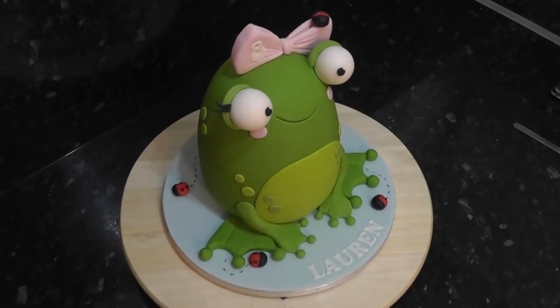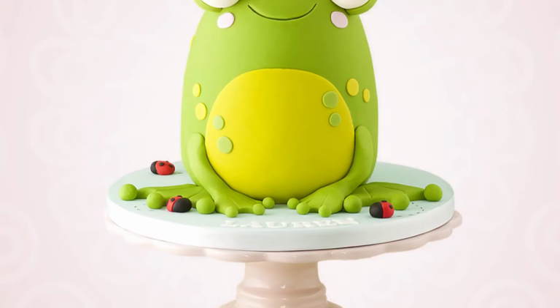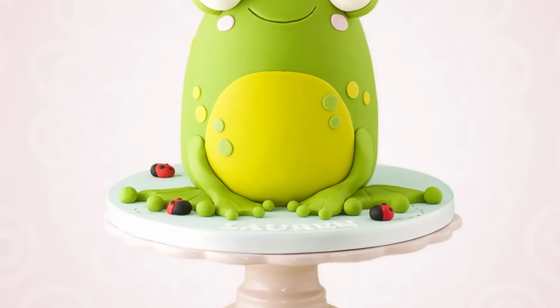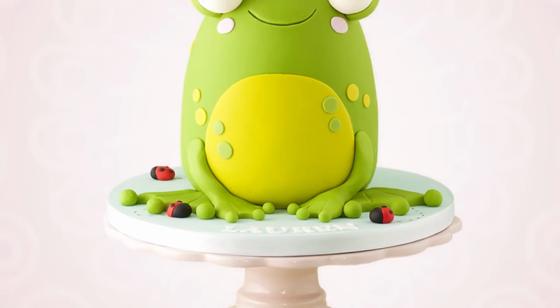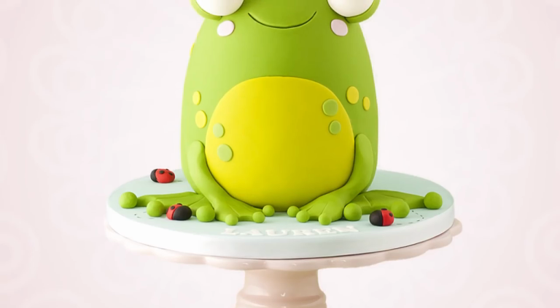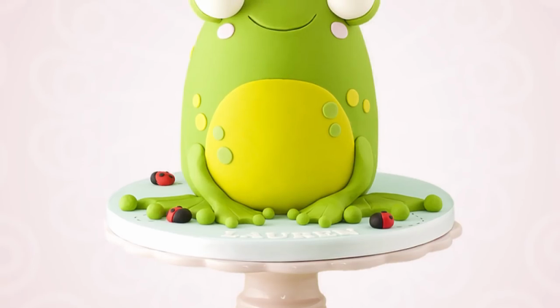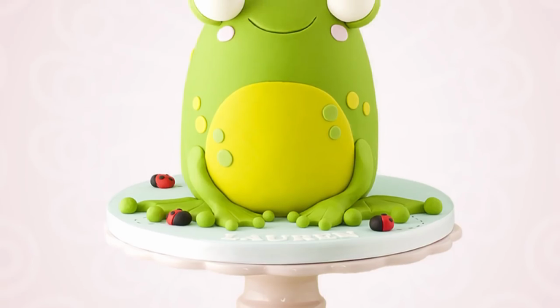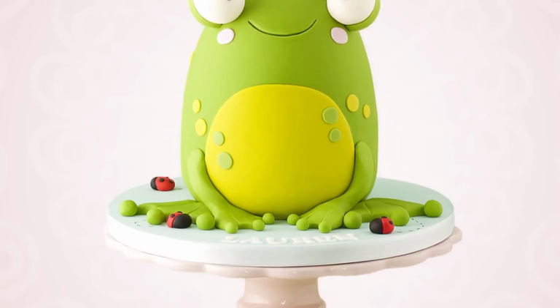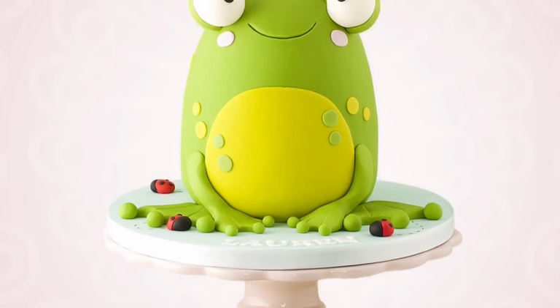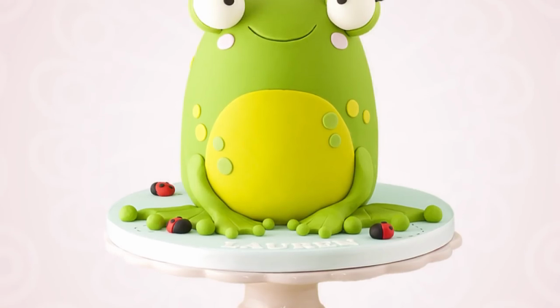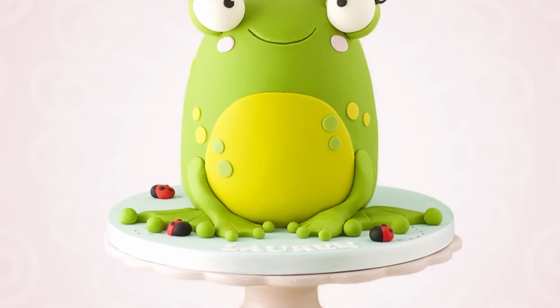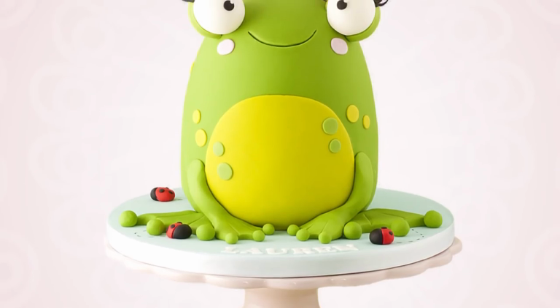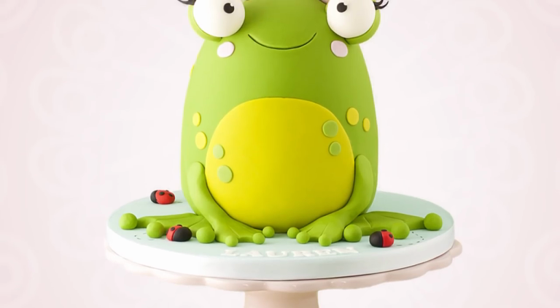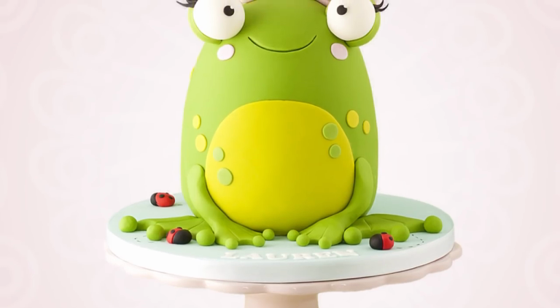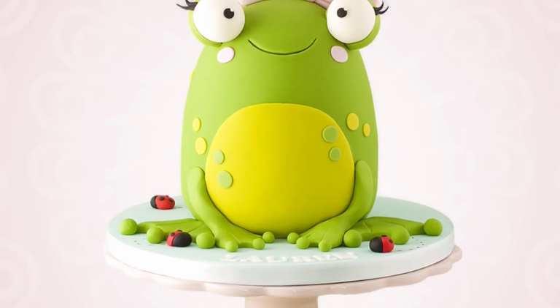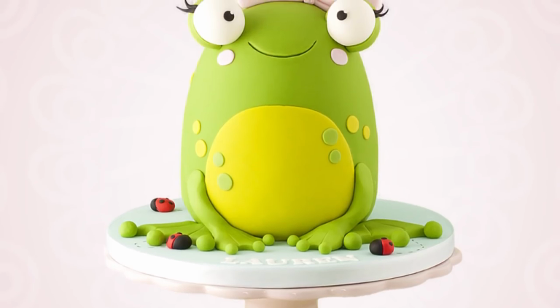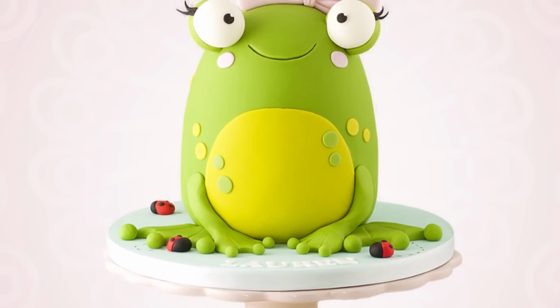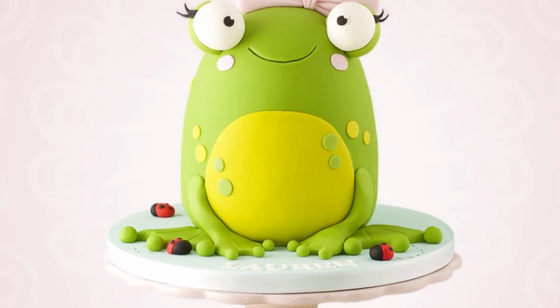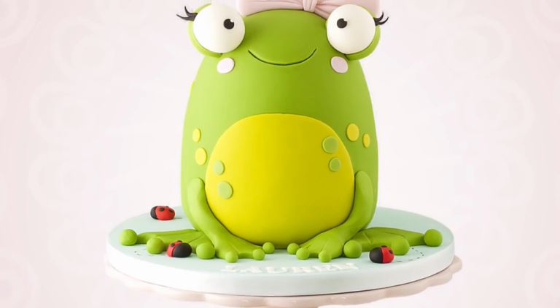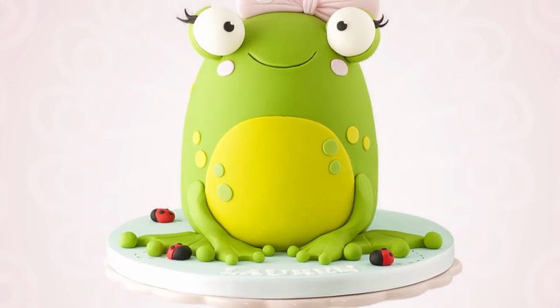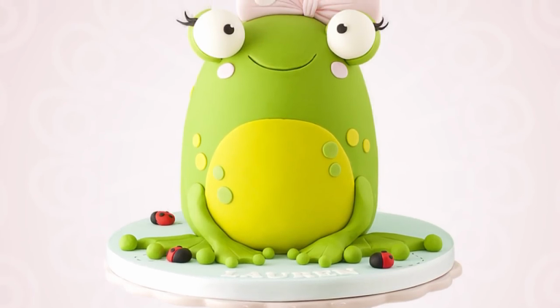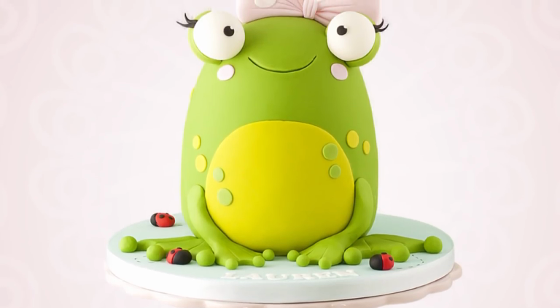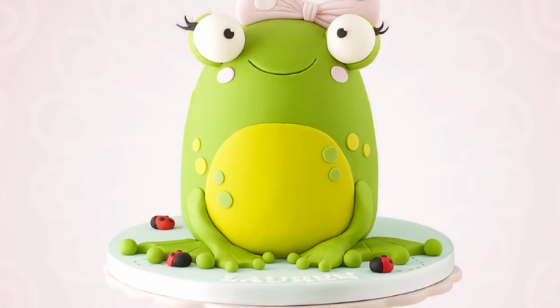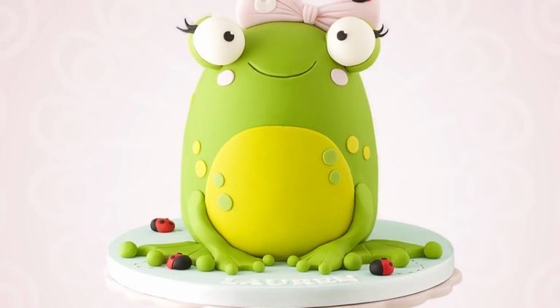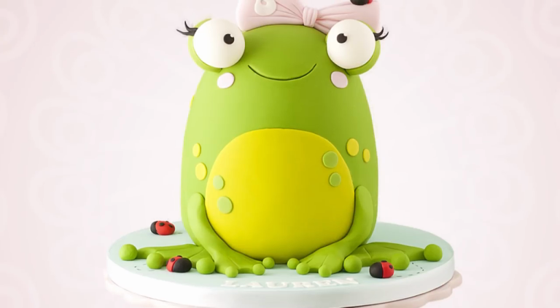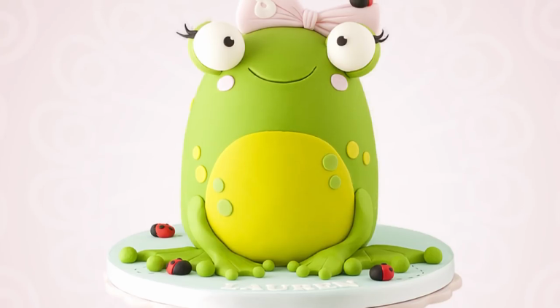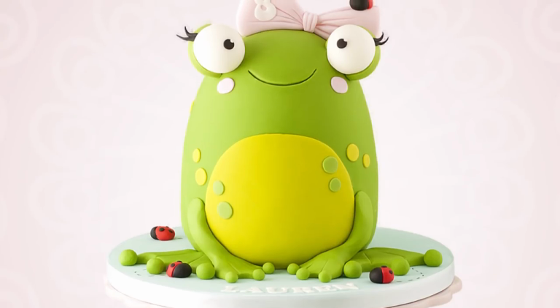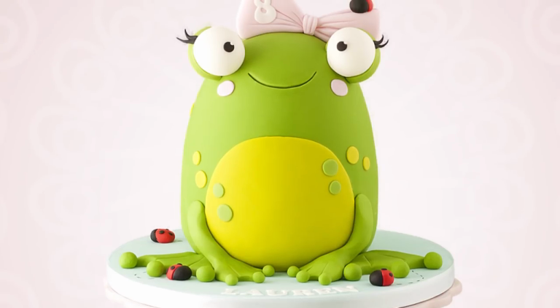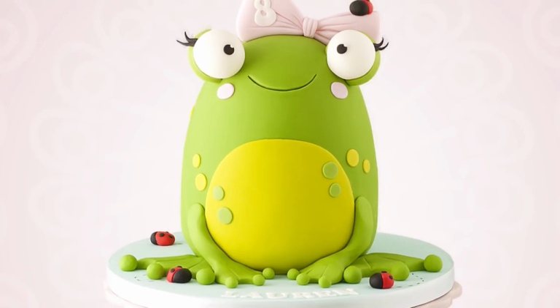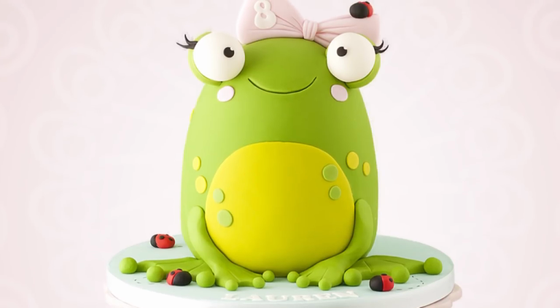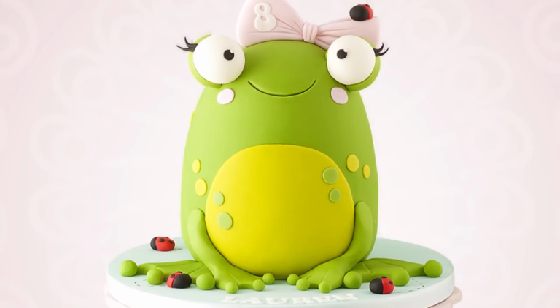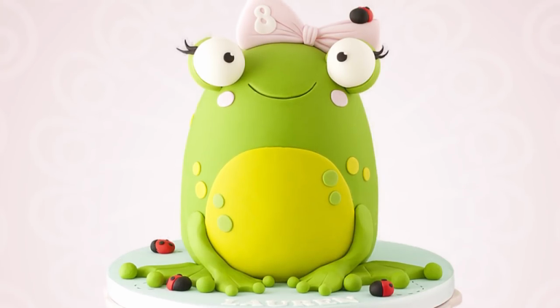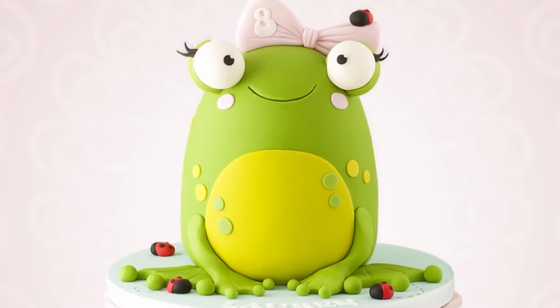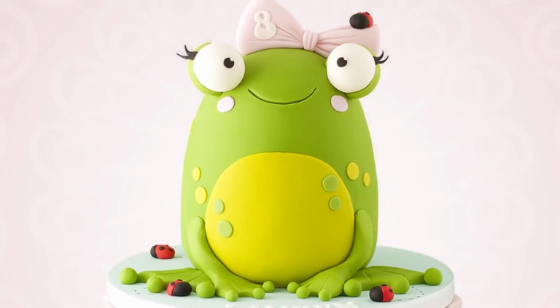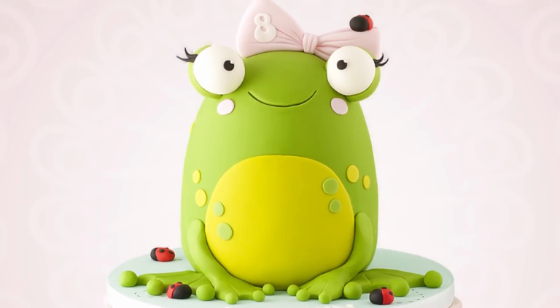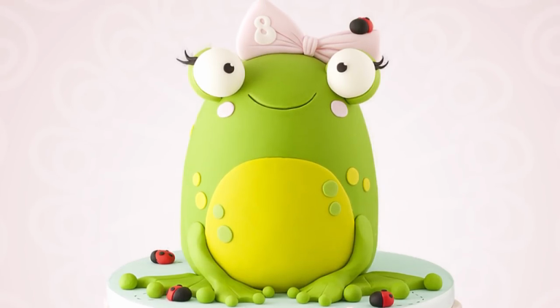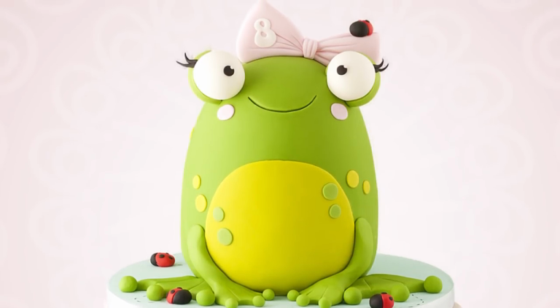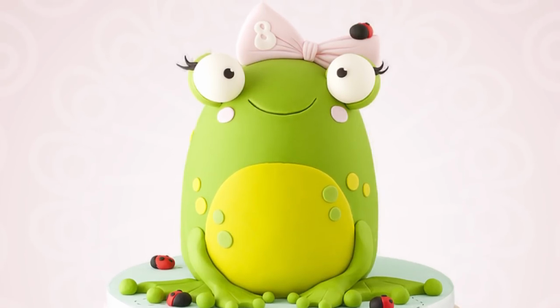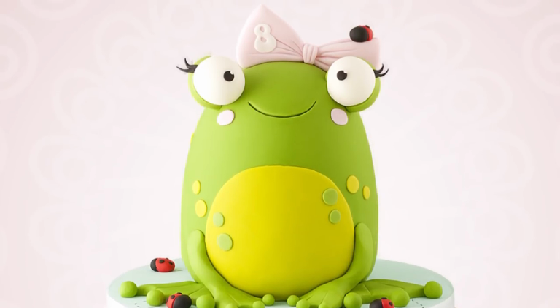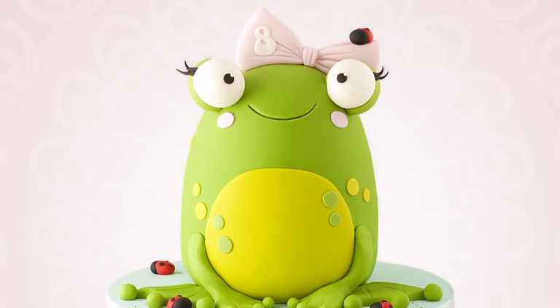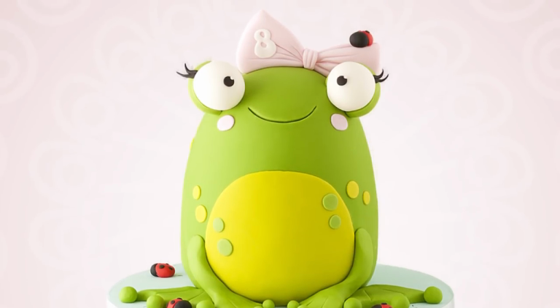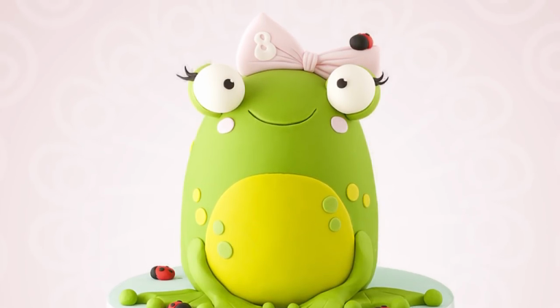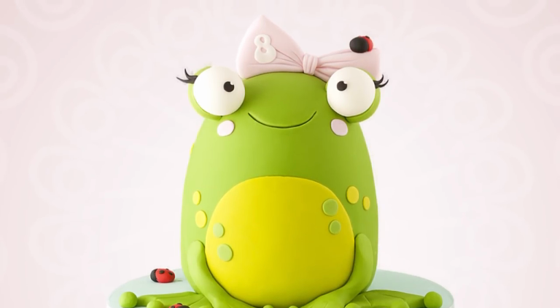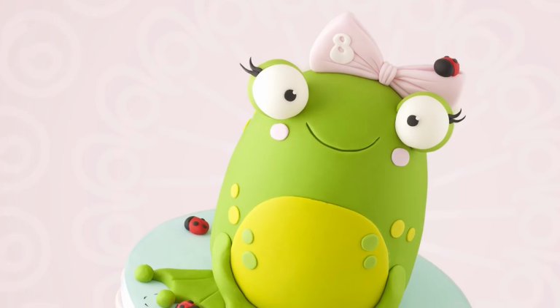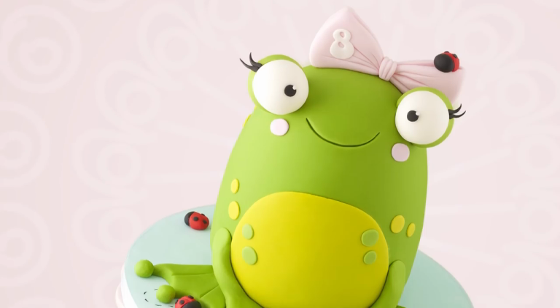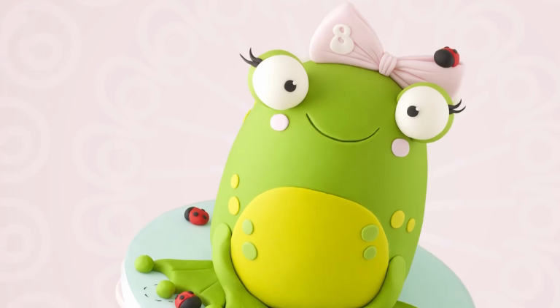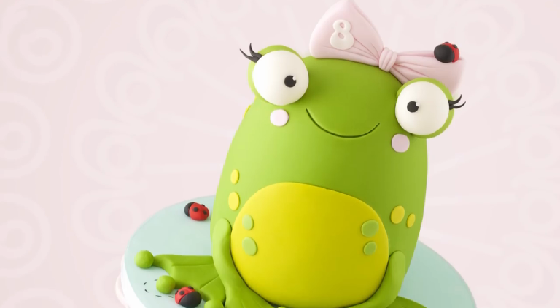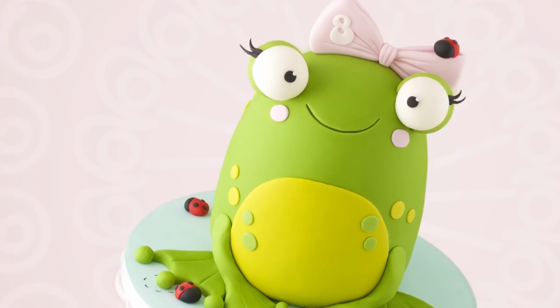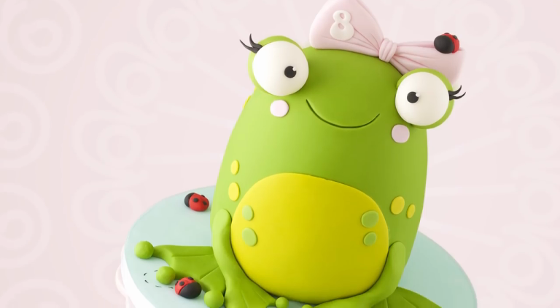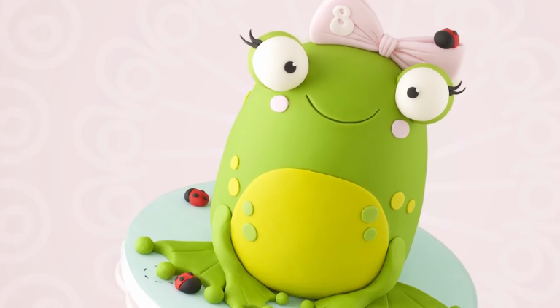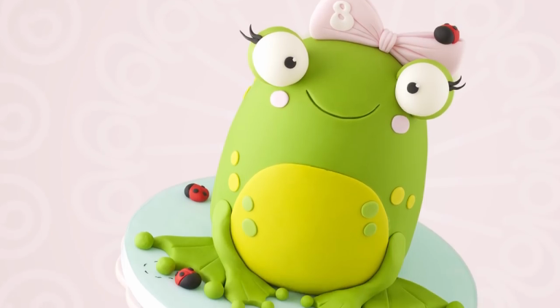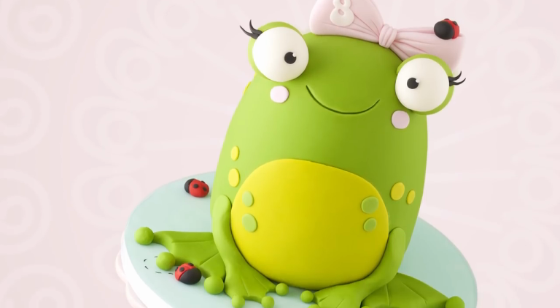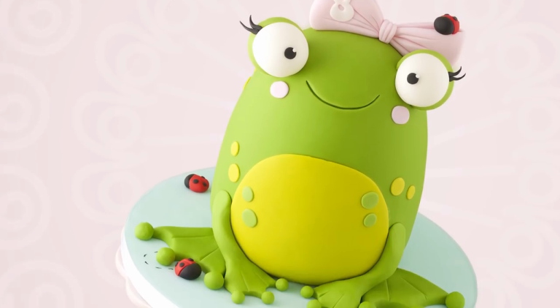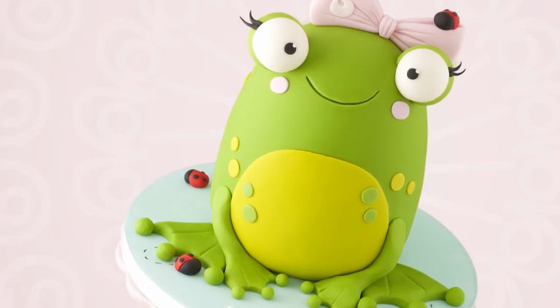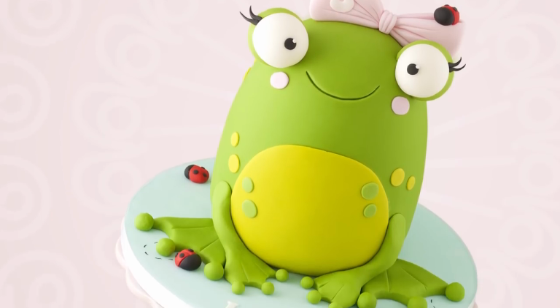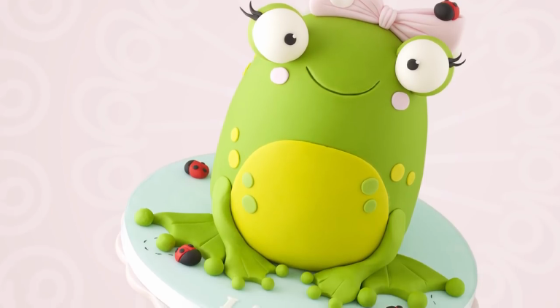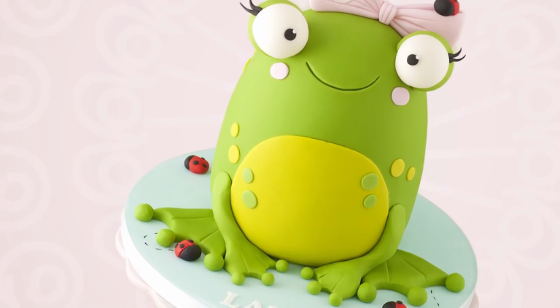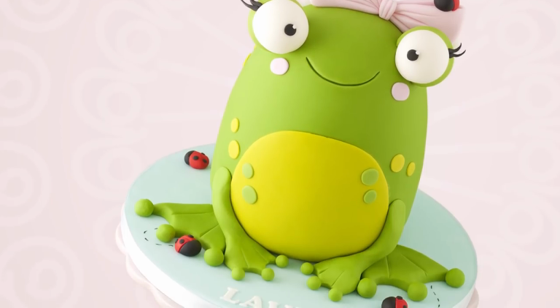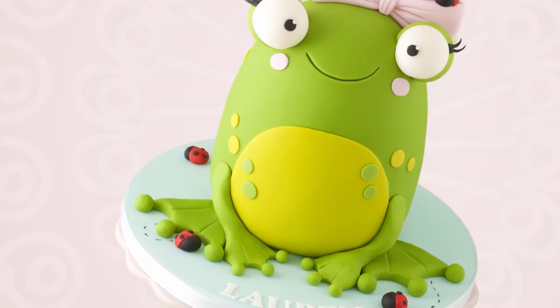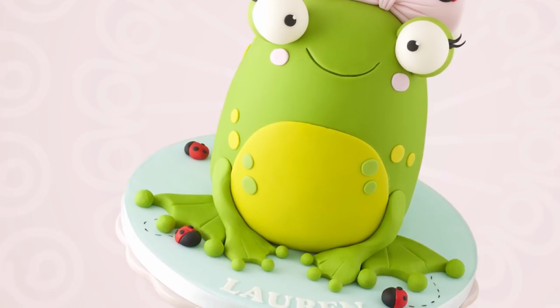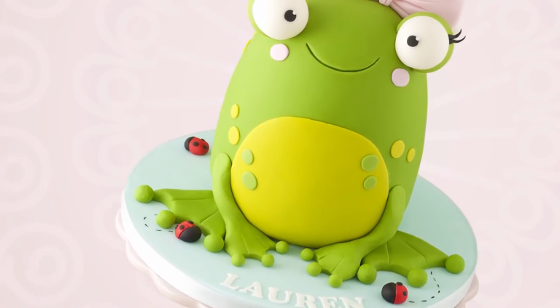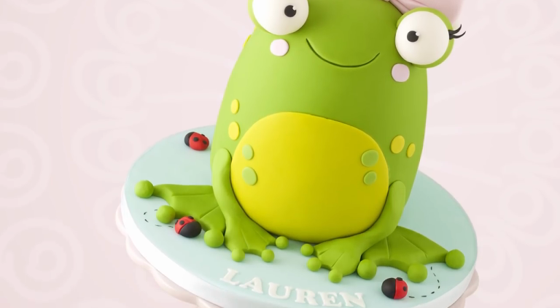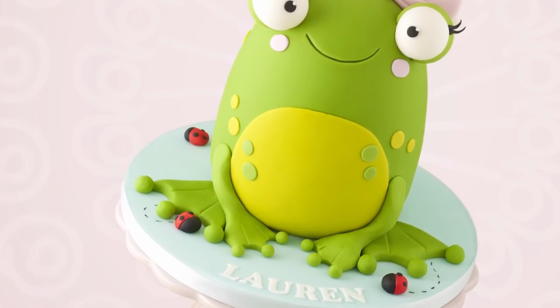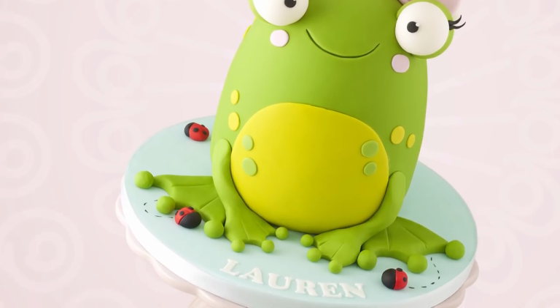And that's it, we're done! Hope you liked this tutorial. You could turn it into all sorts of animals just by changing the colours and features. Thanks for watching, bye guys!